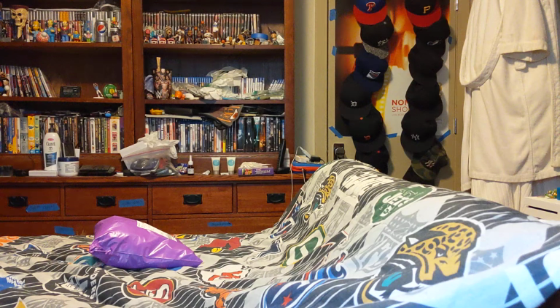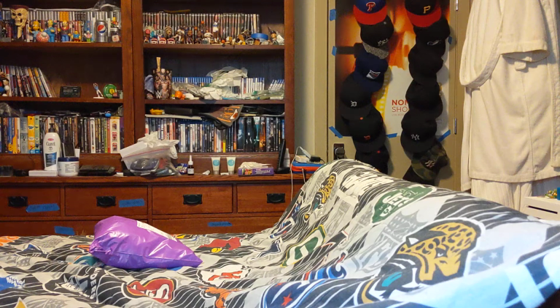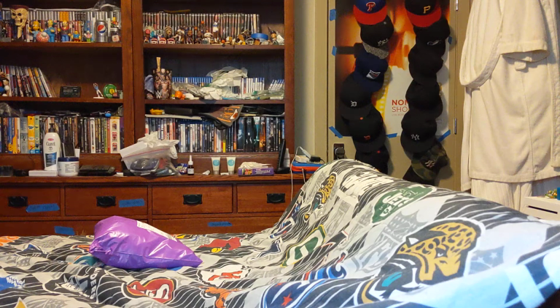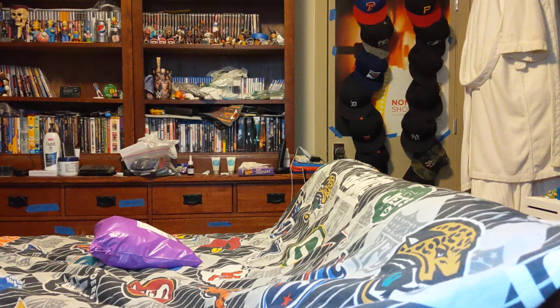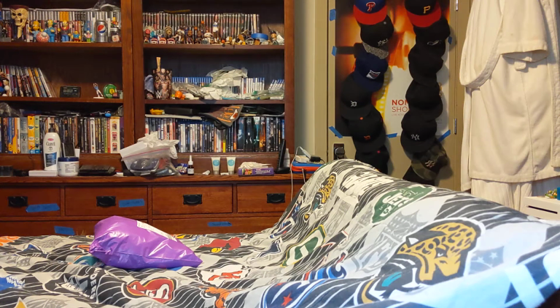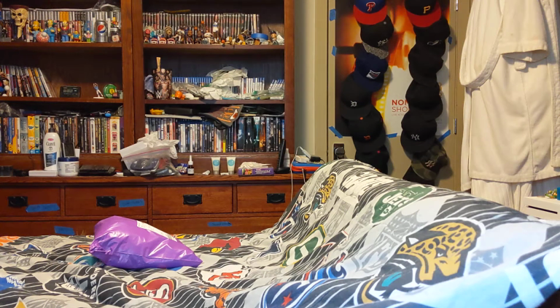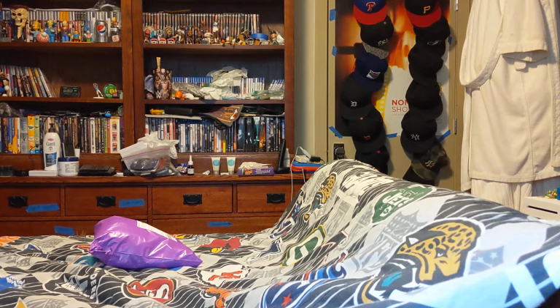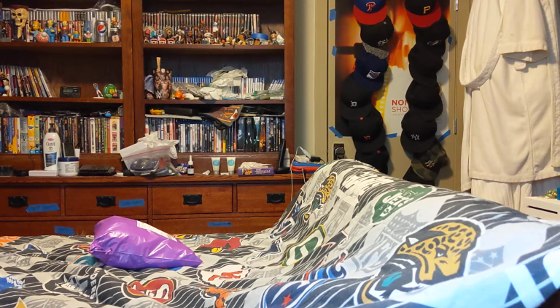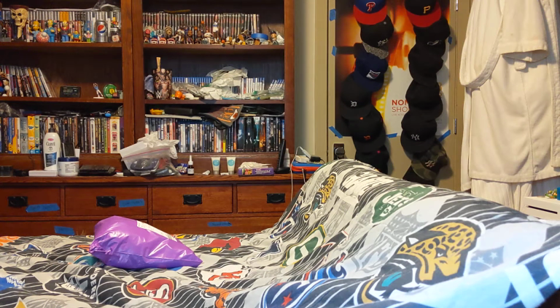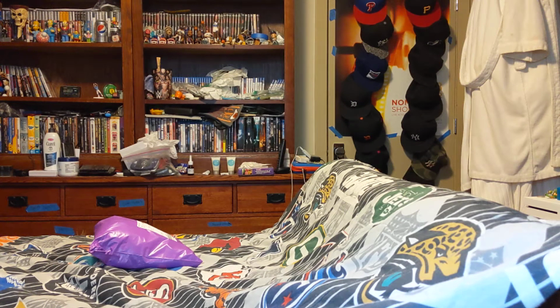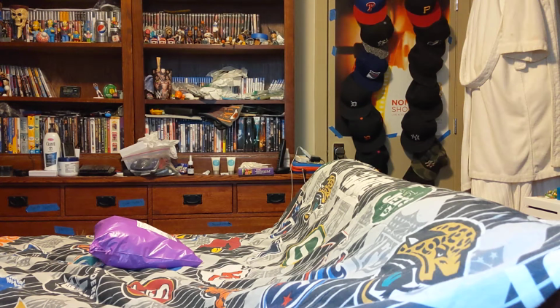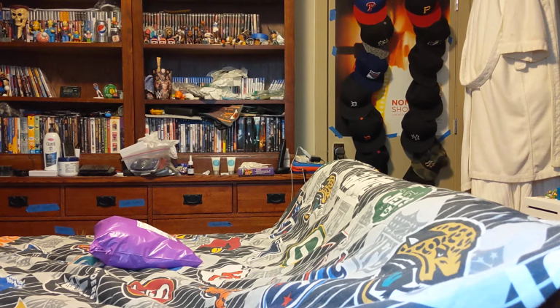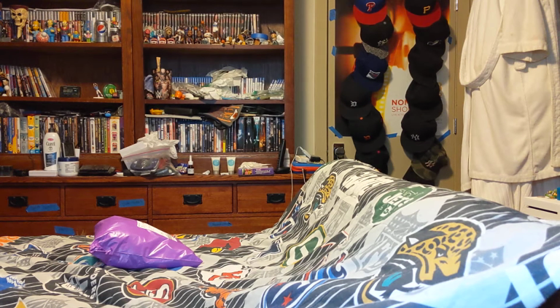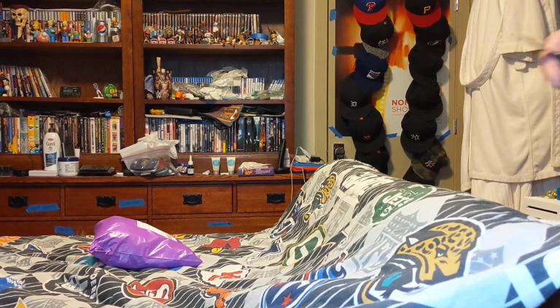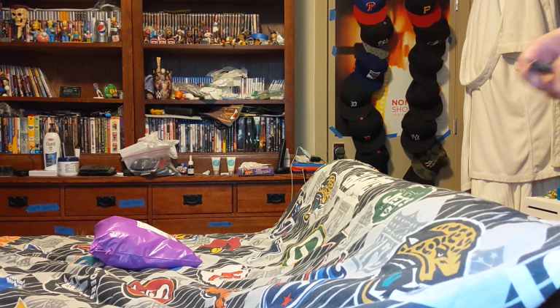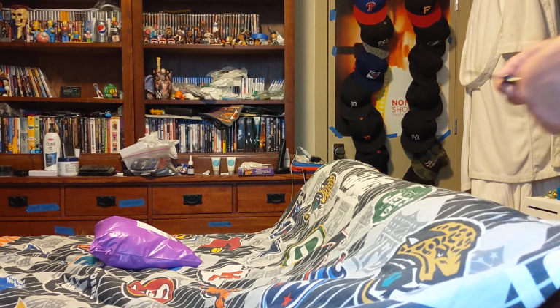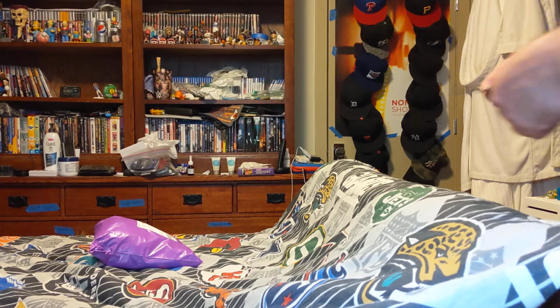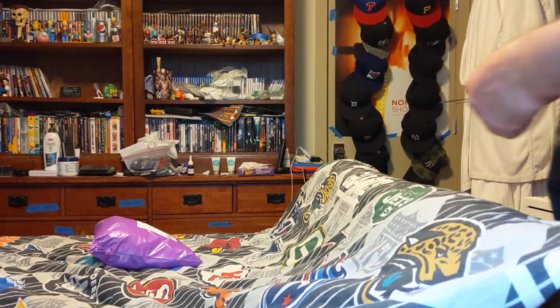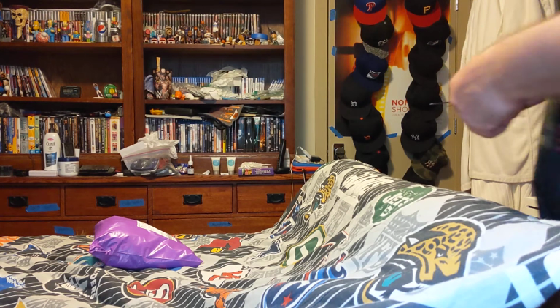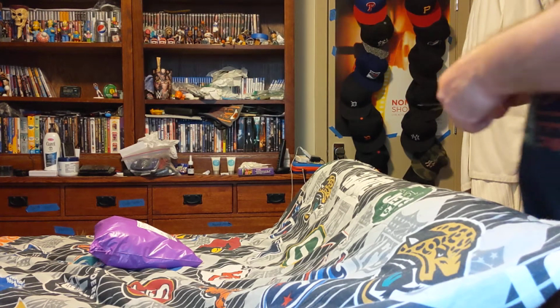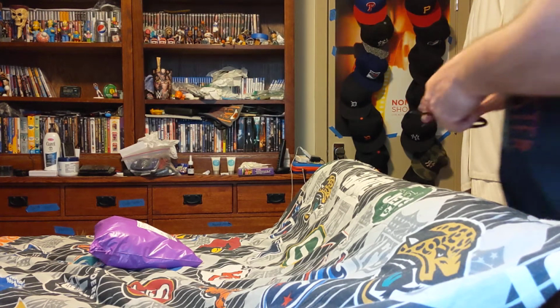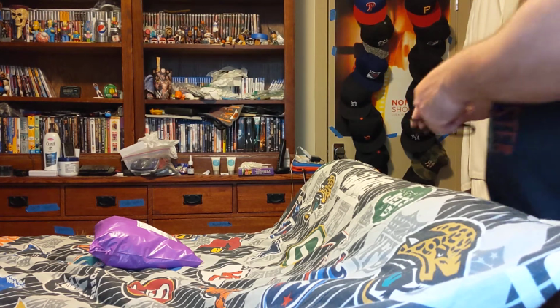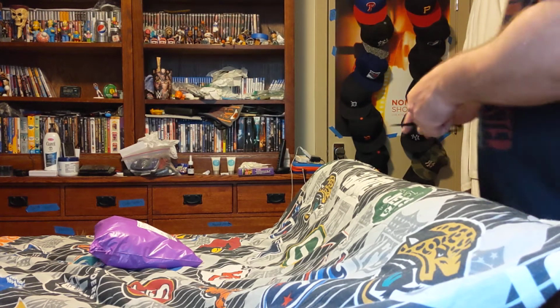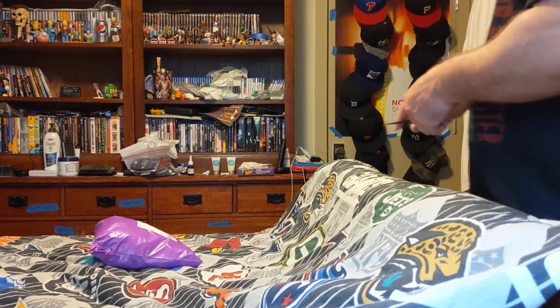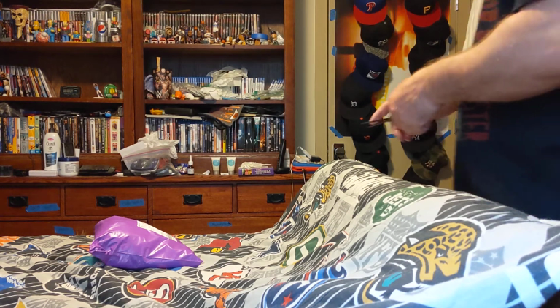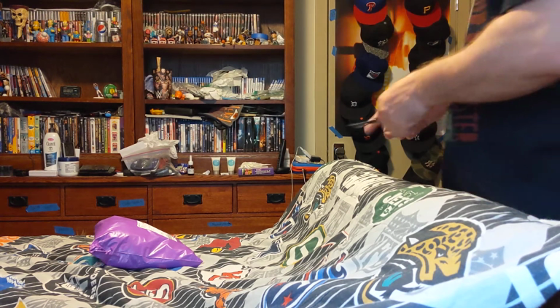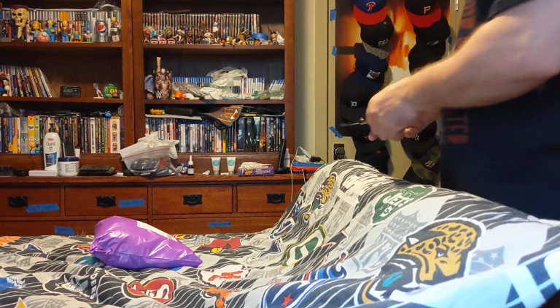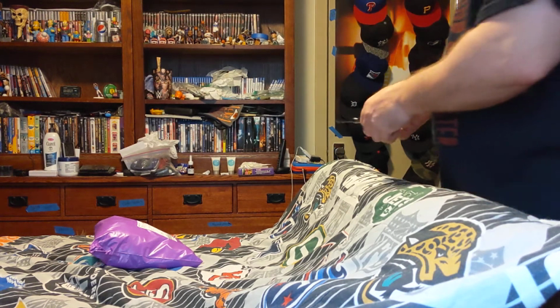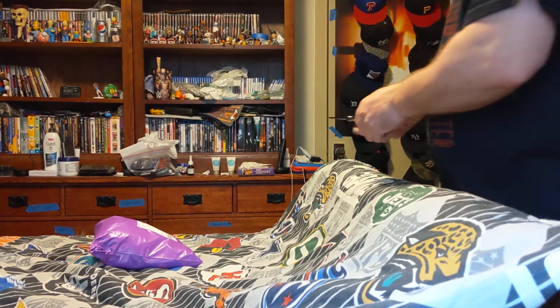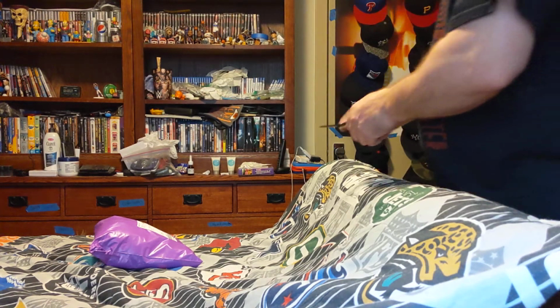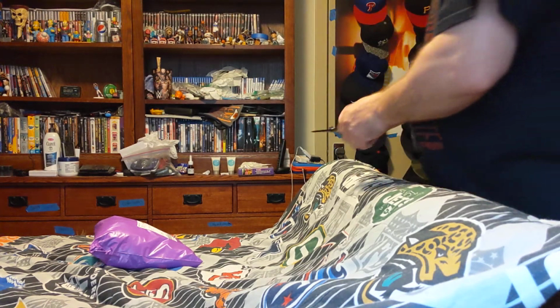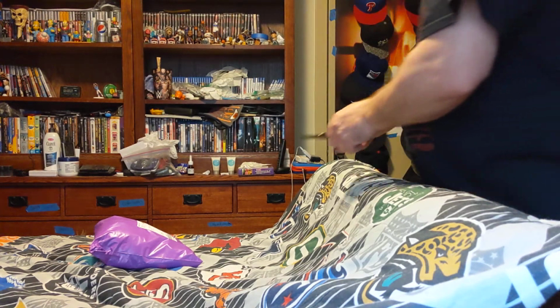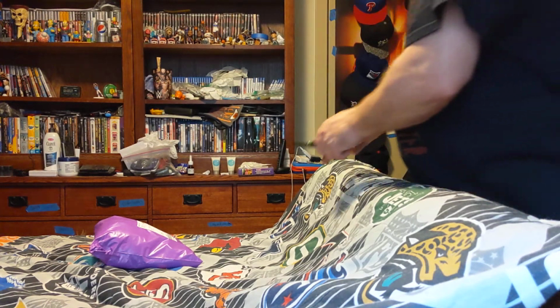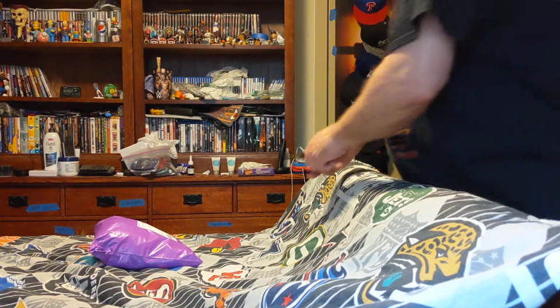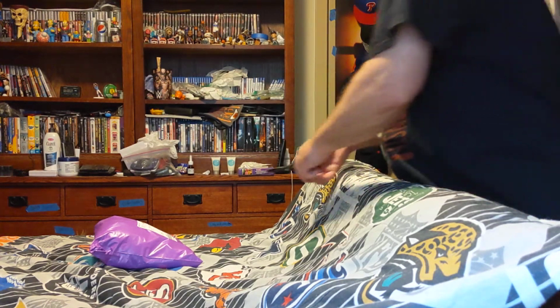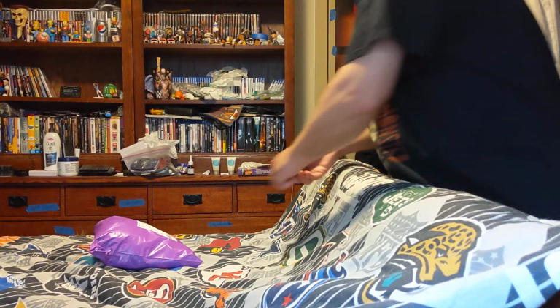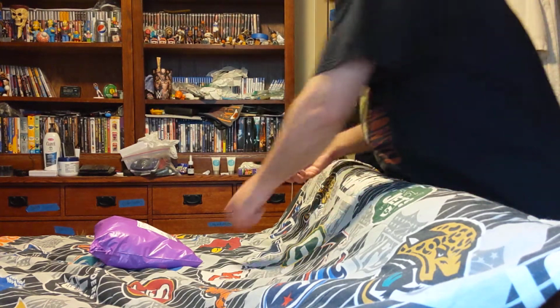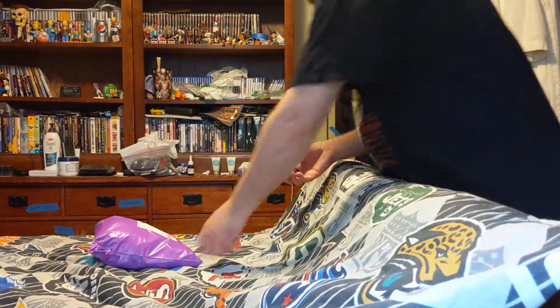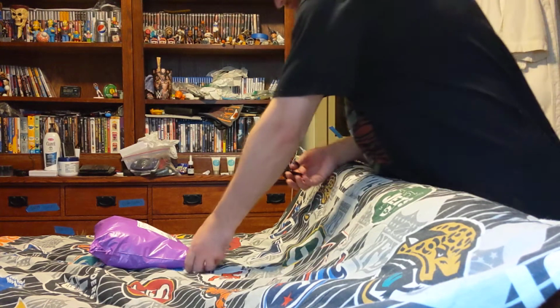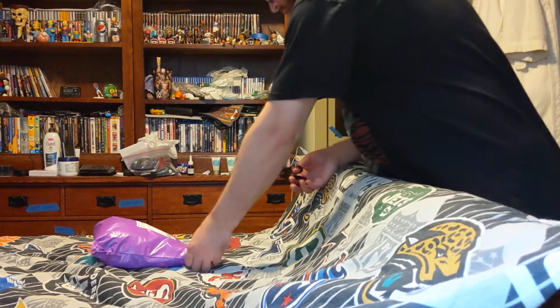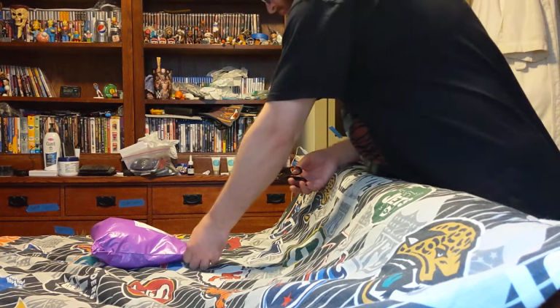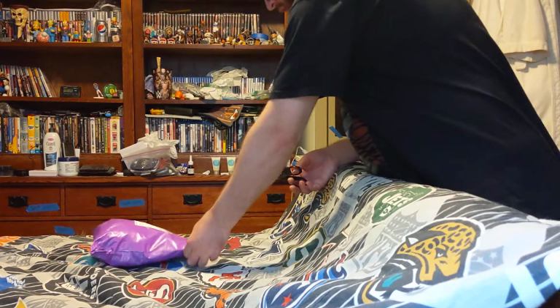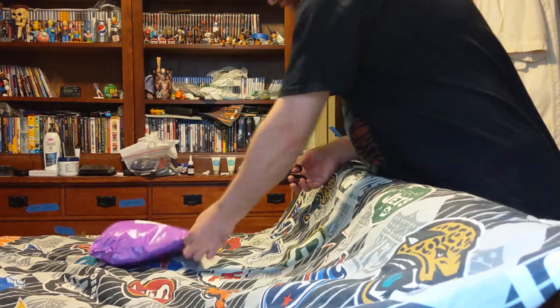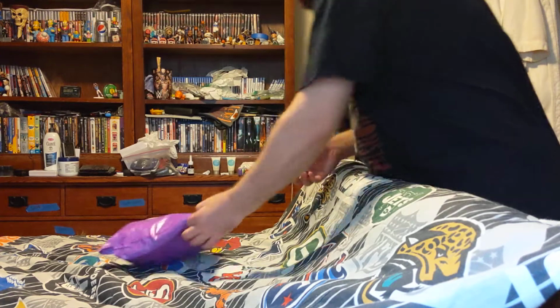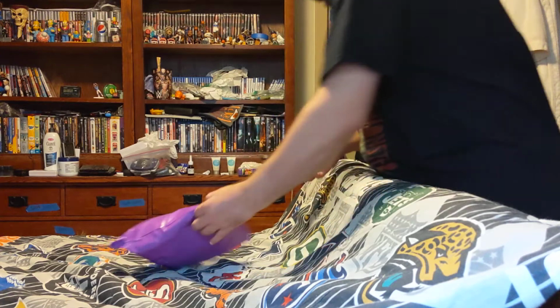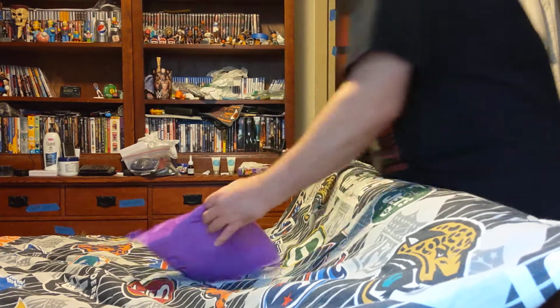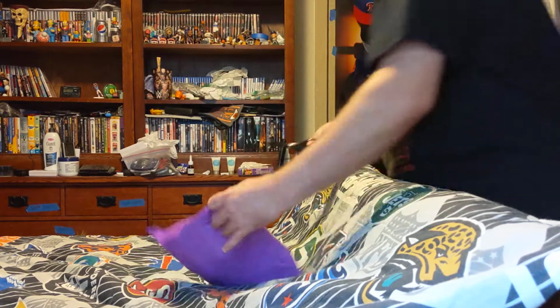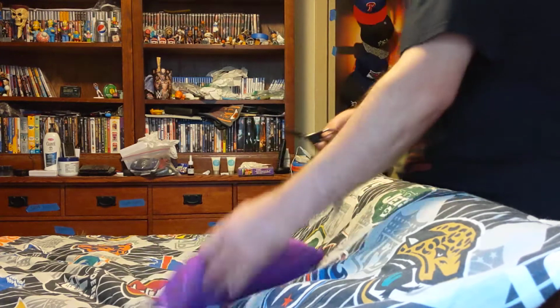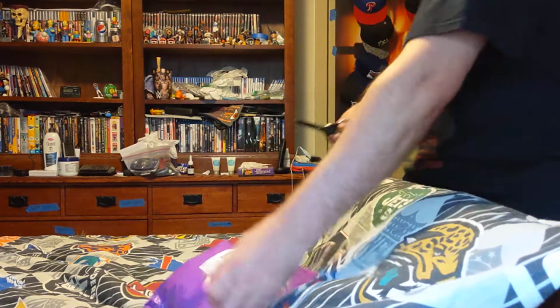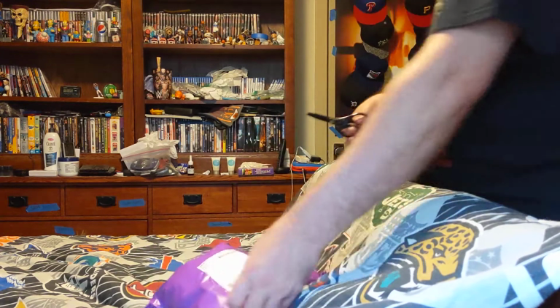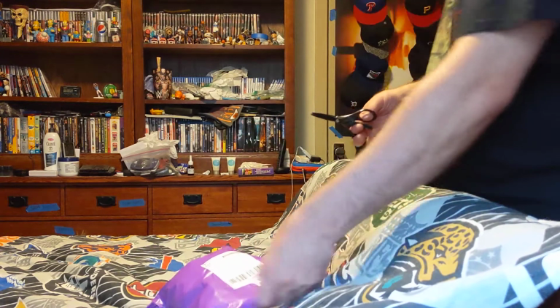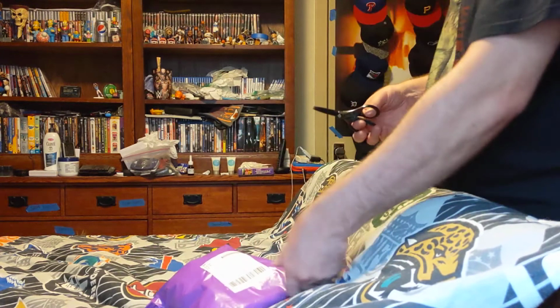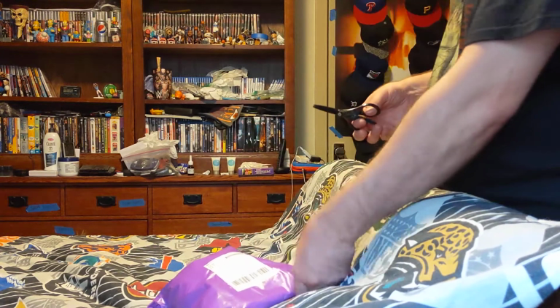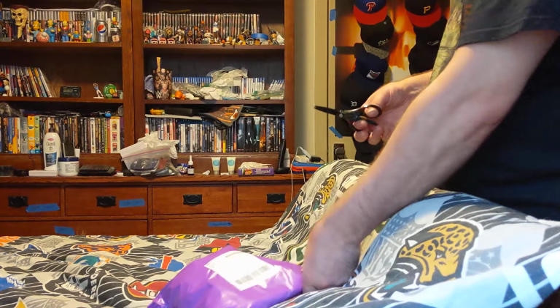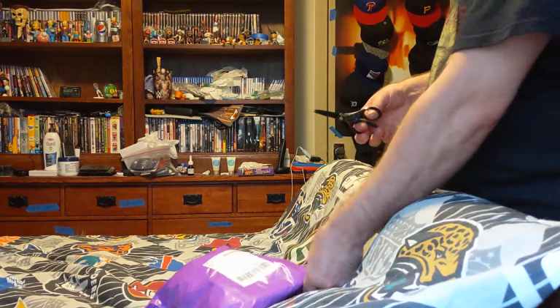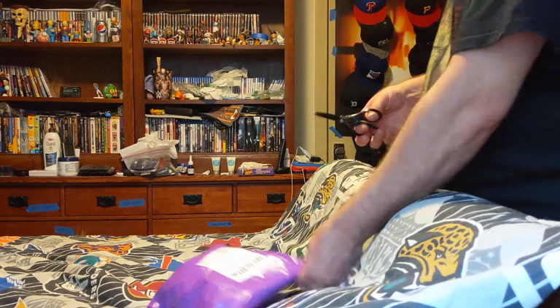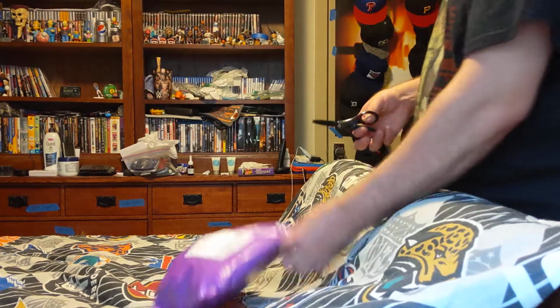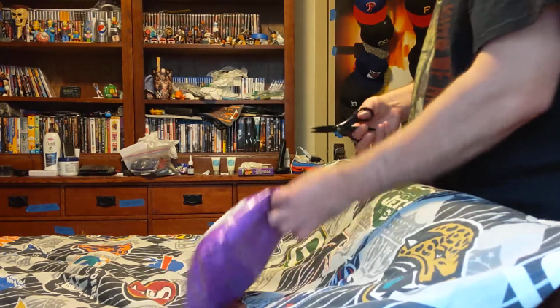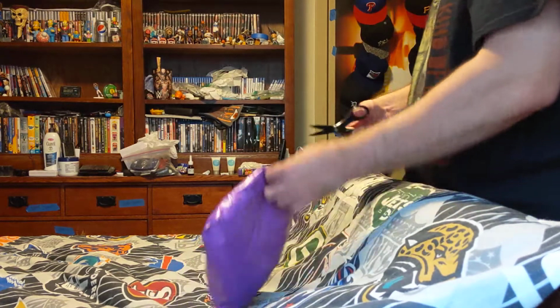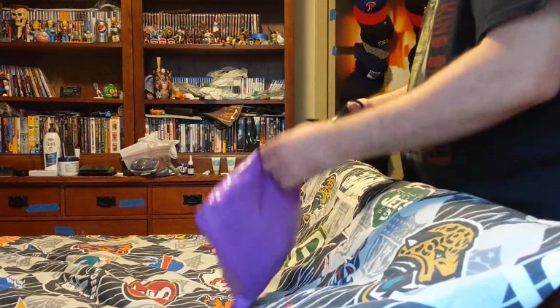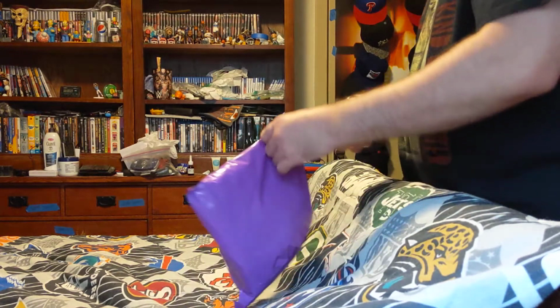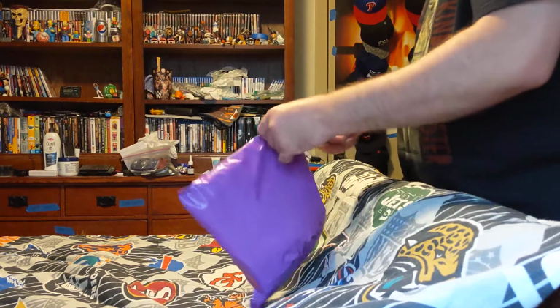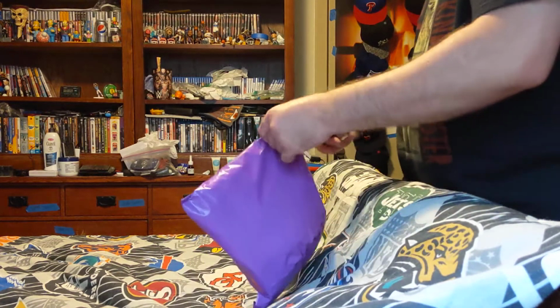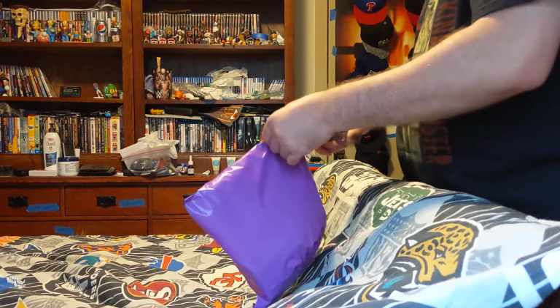Hi, this is MLB Fed. I'm making an unboxing for a package that came in the mail today. Here we go.